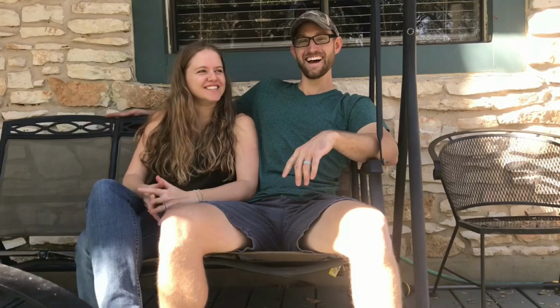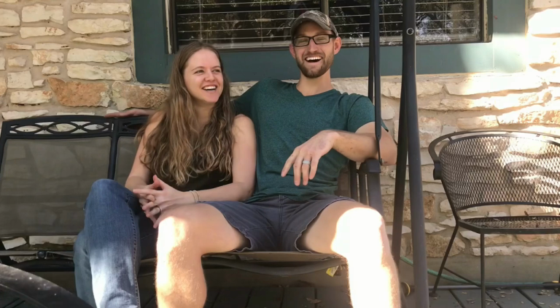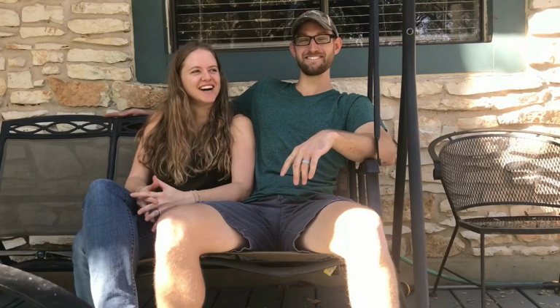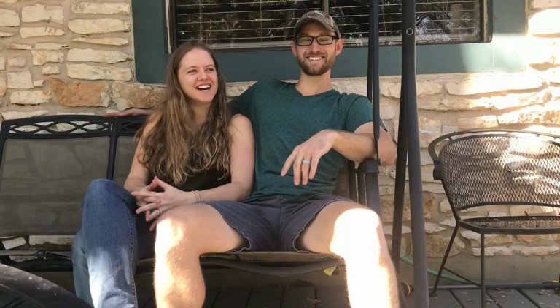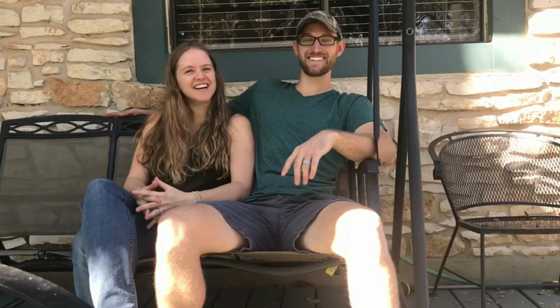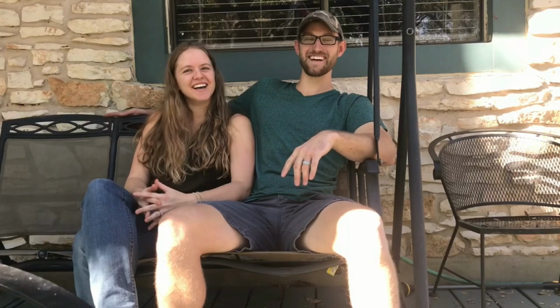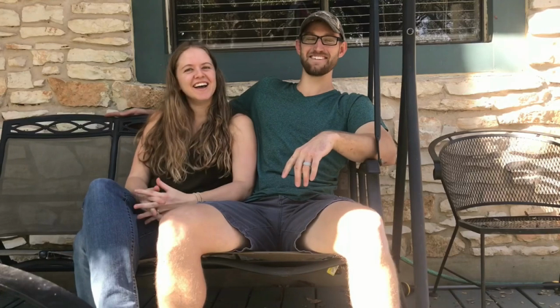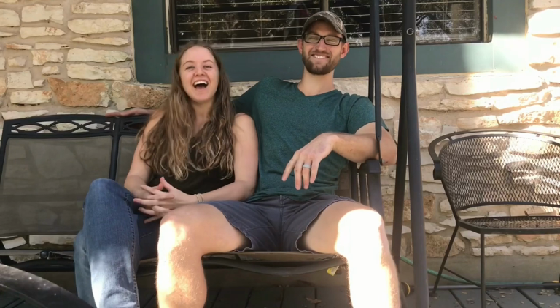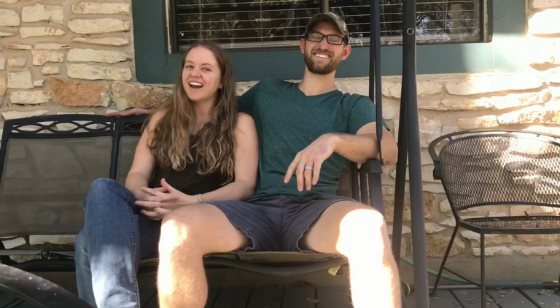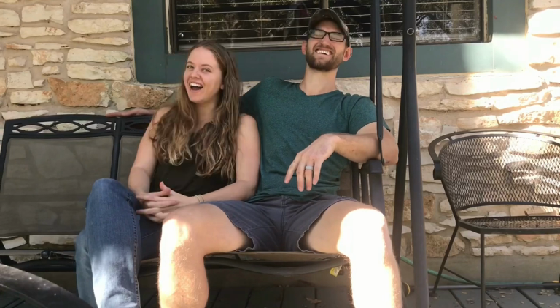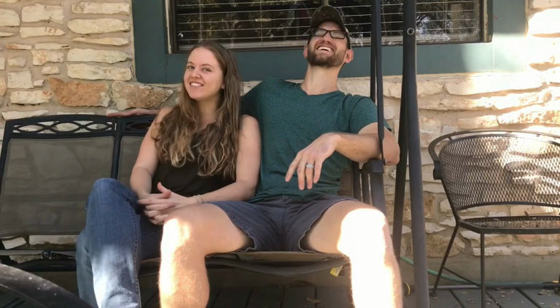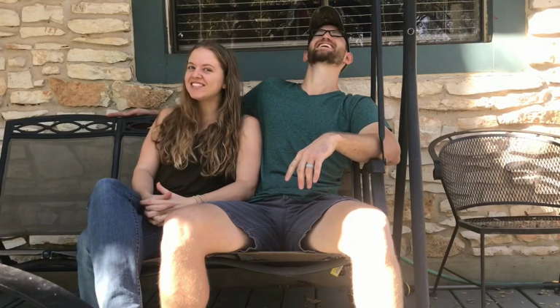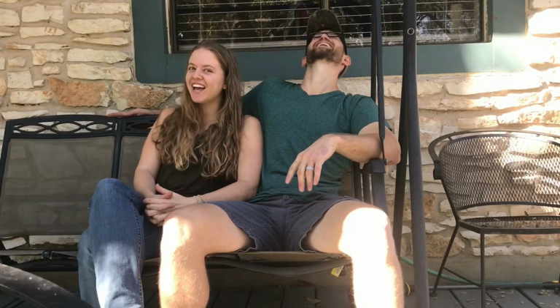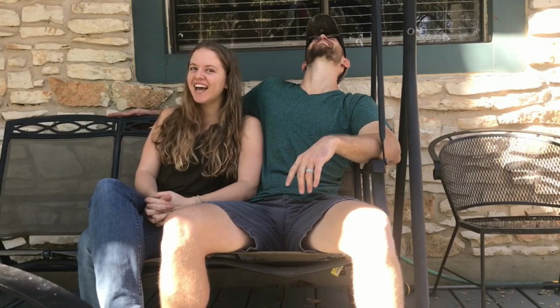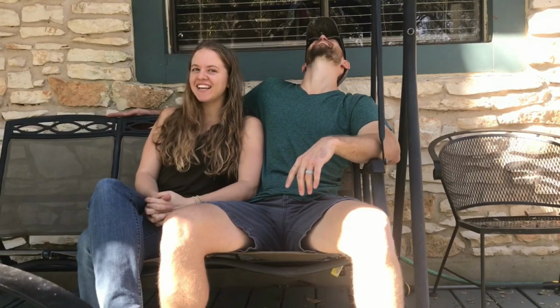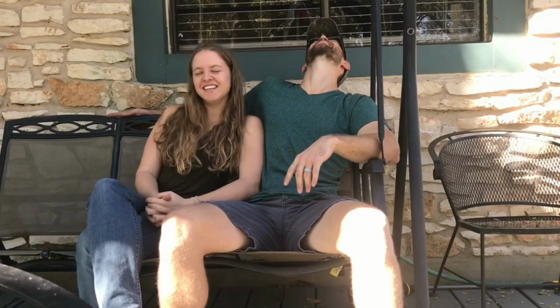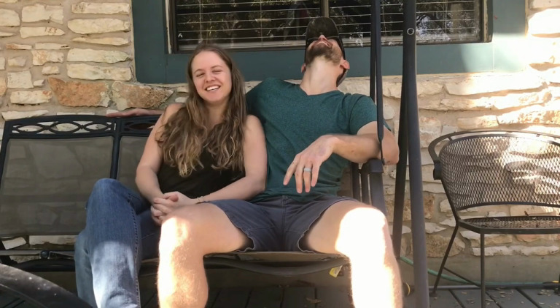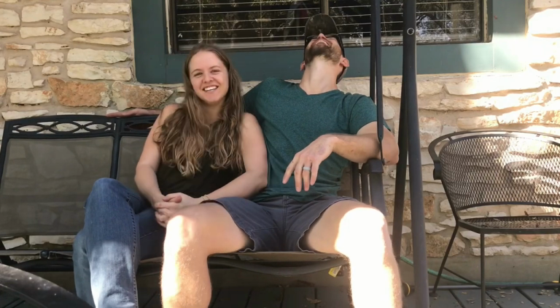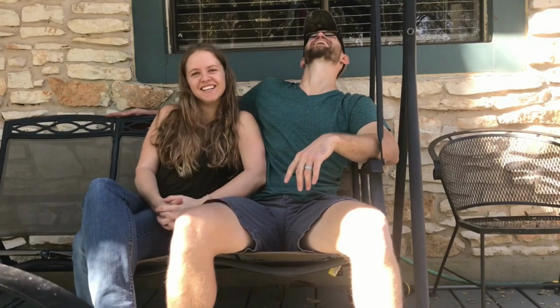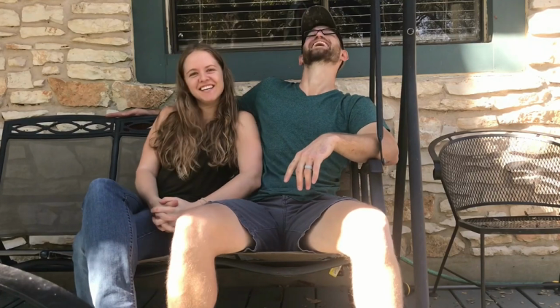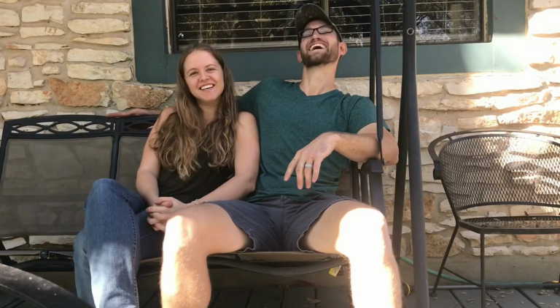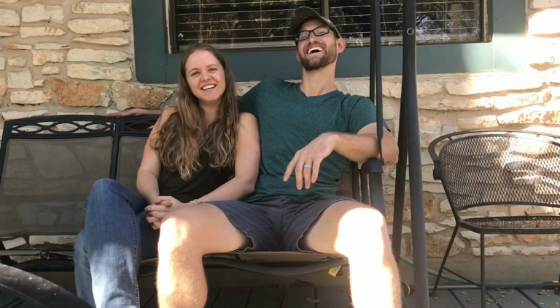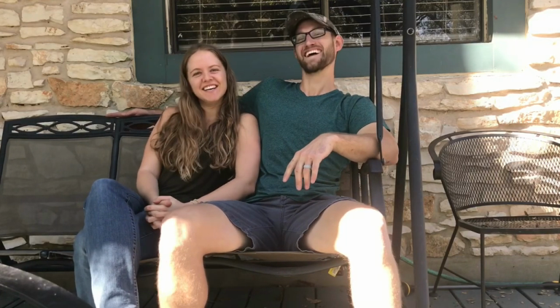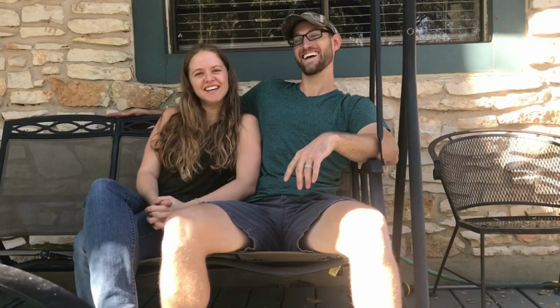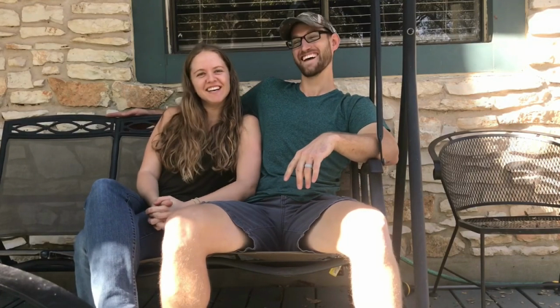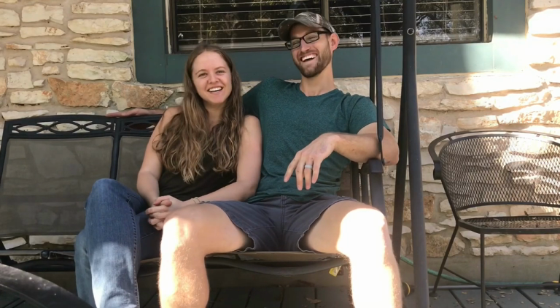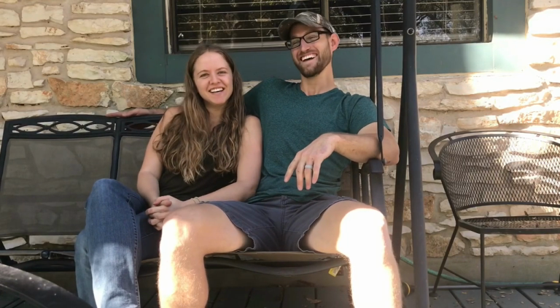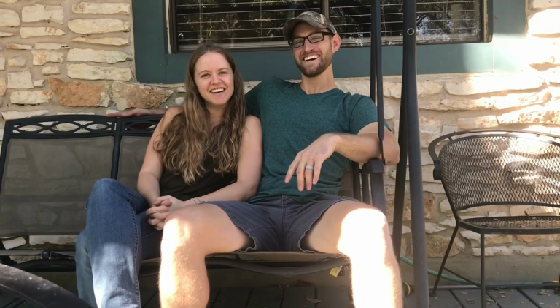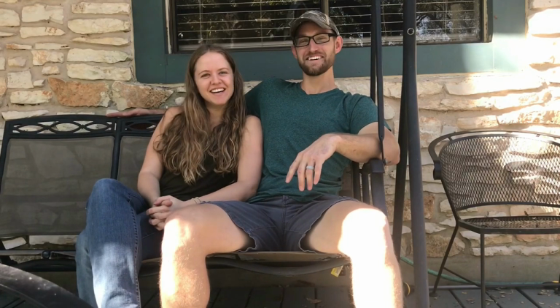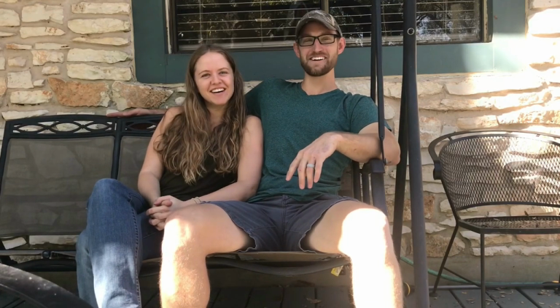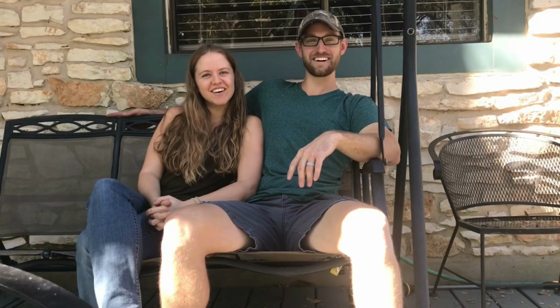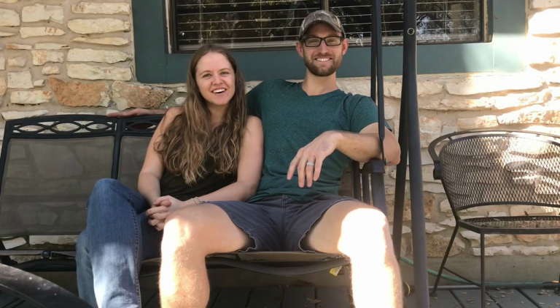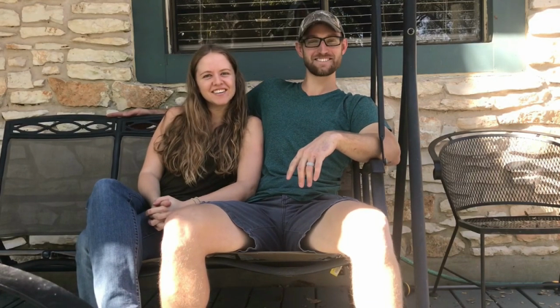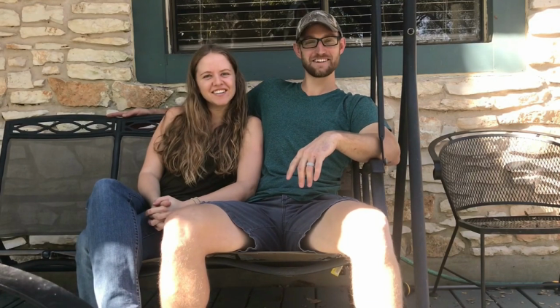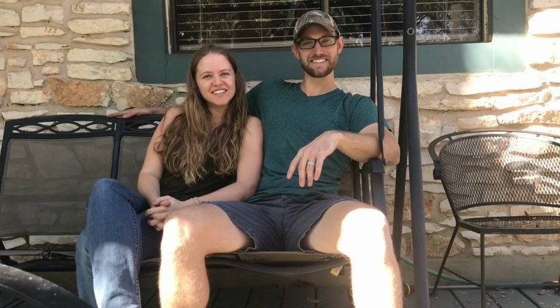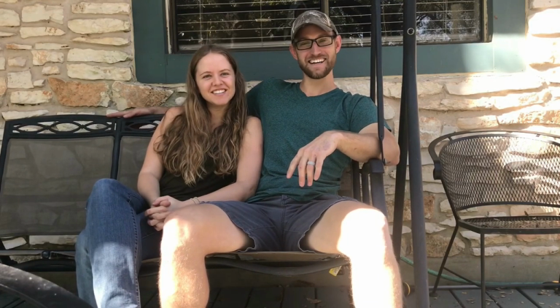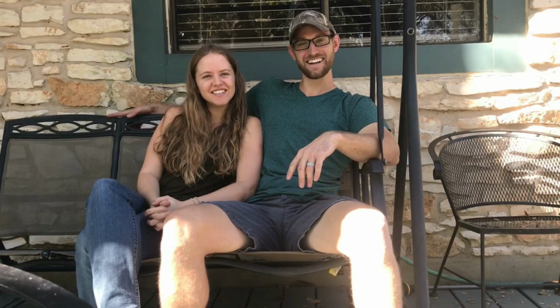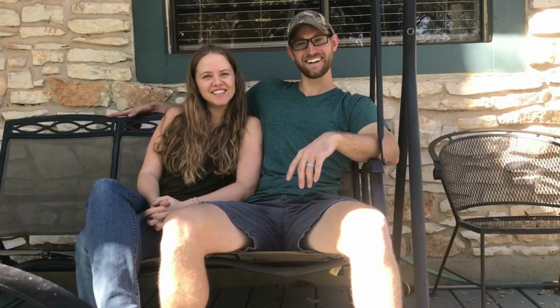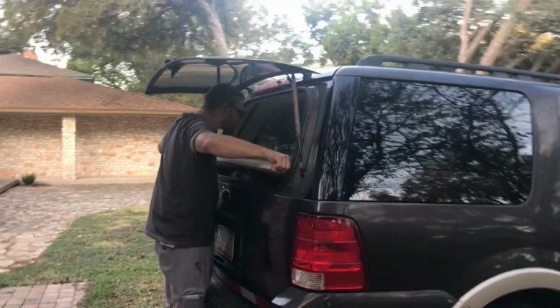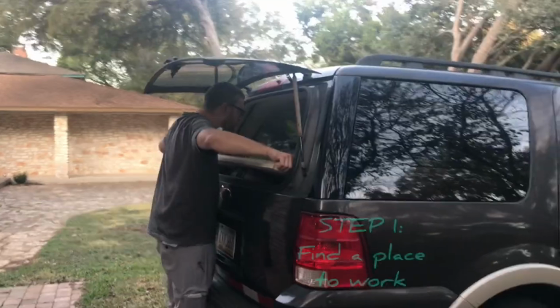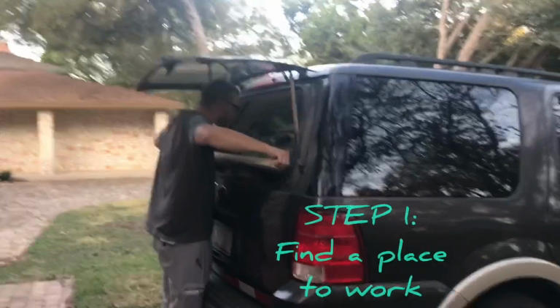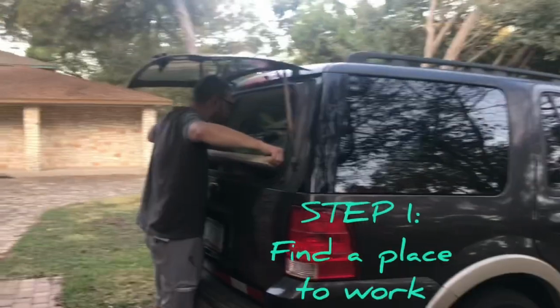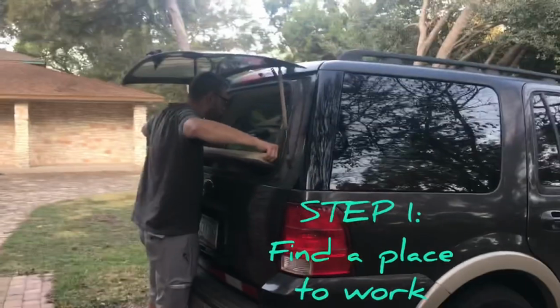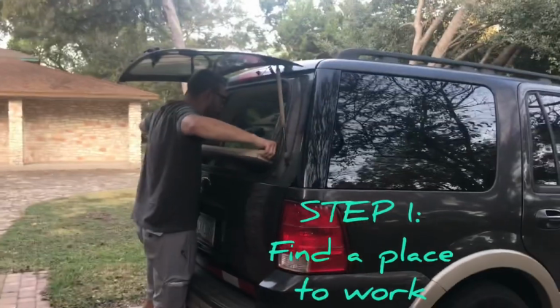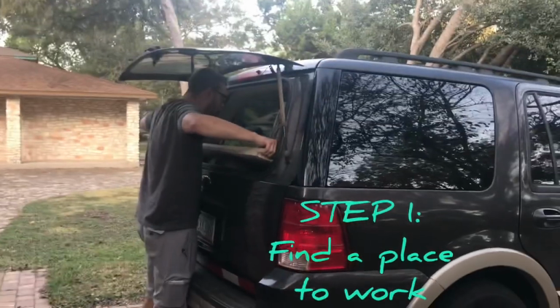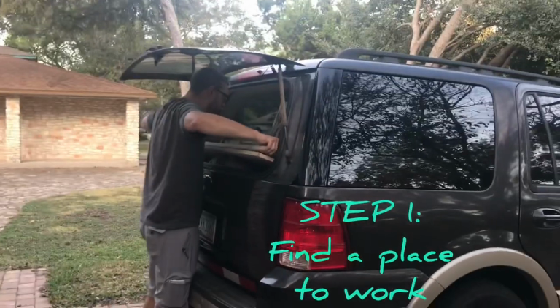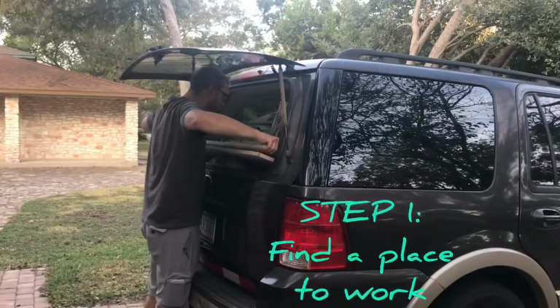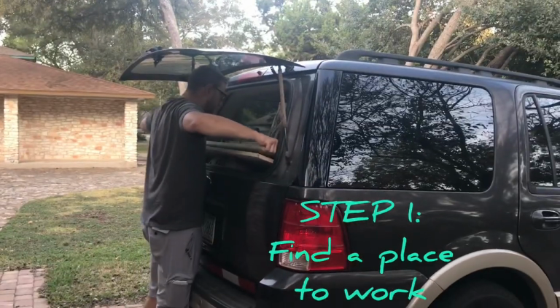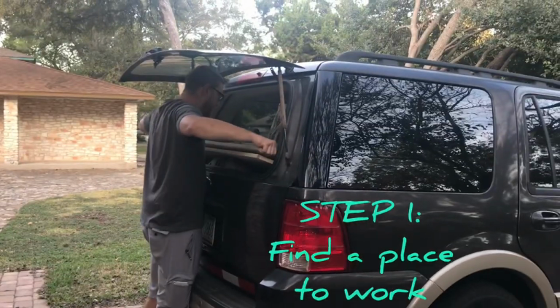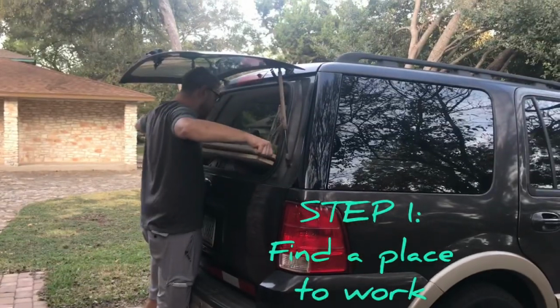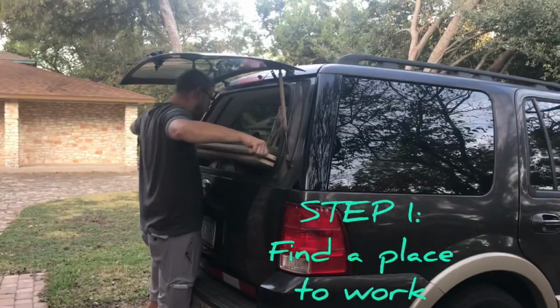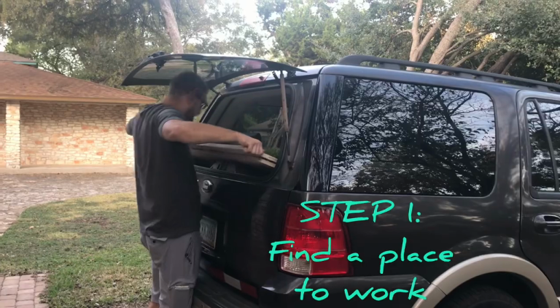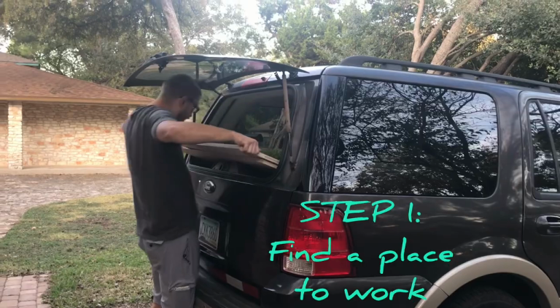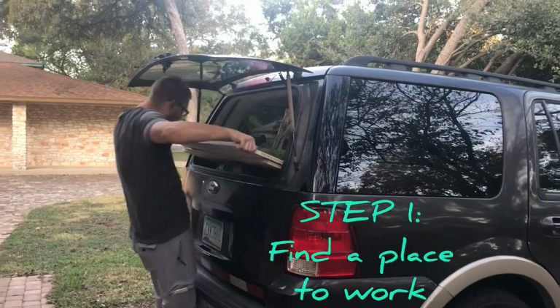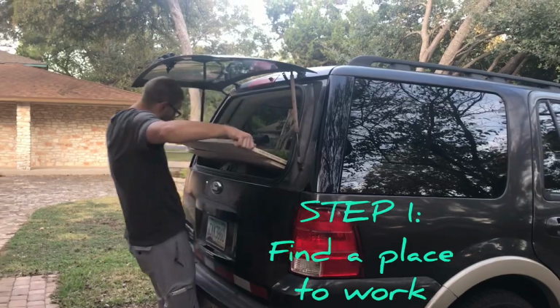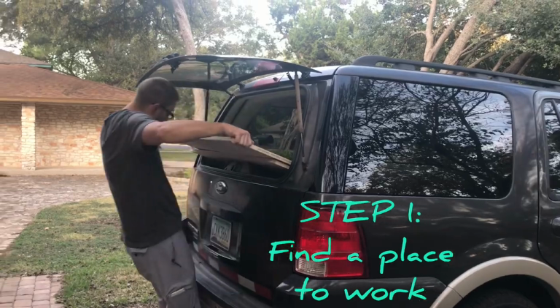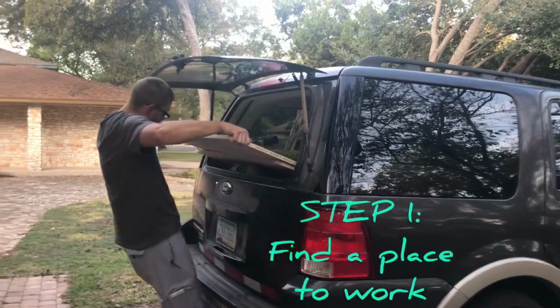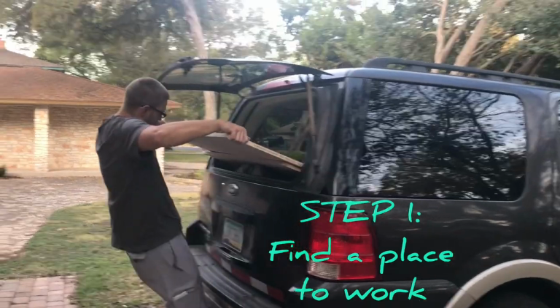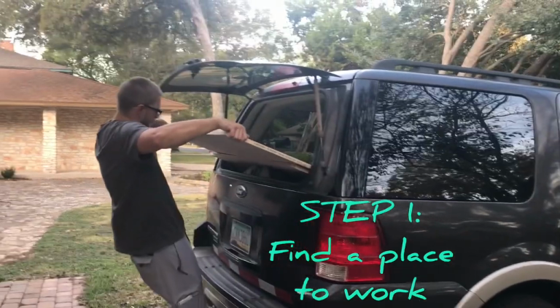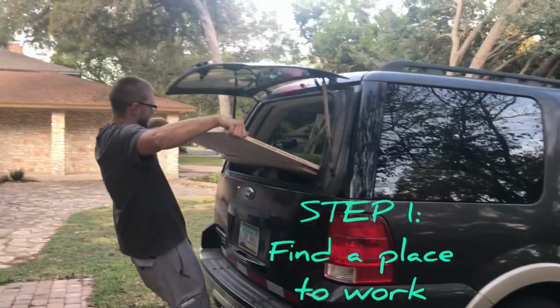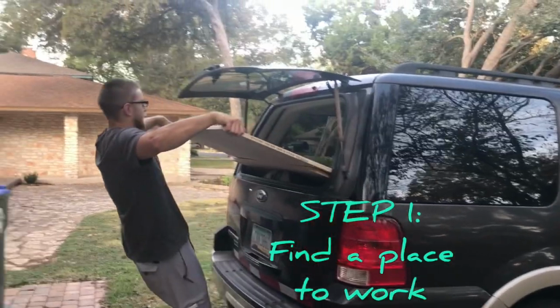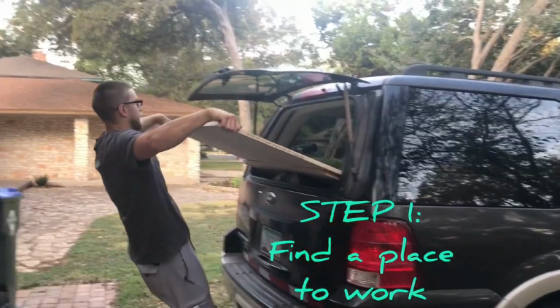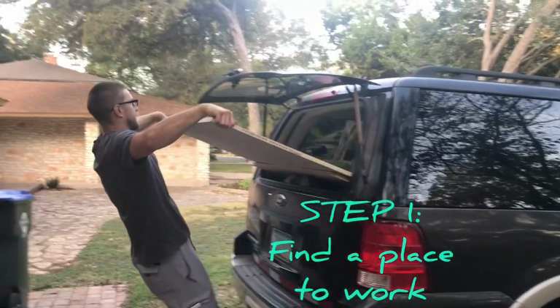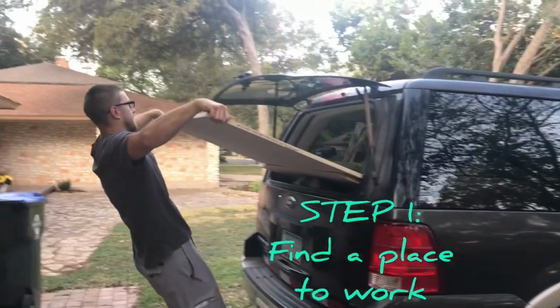I'm Jen and I'm Jen, welcome to our channel. As you can see, you can fit an entire sheet of plywood in it.